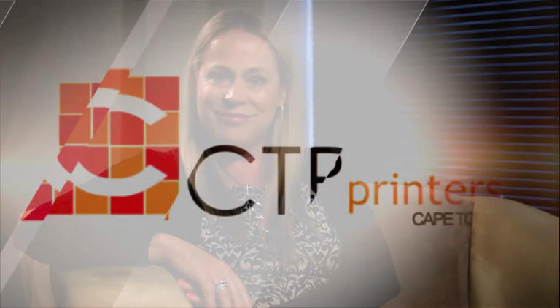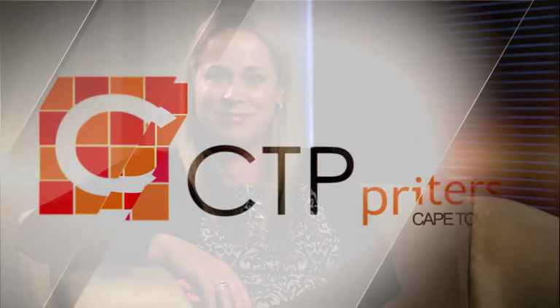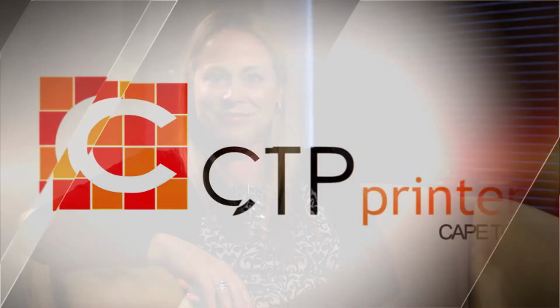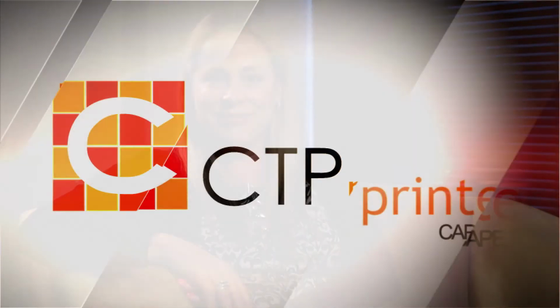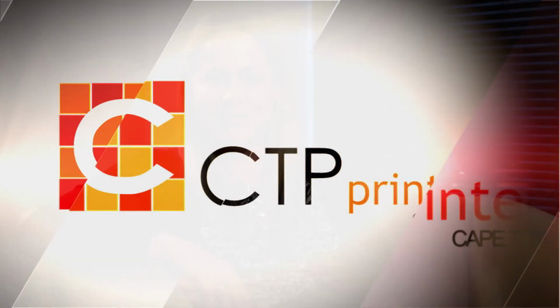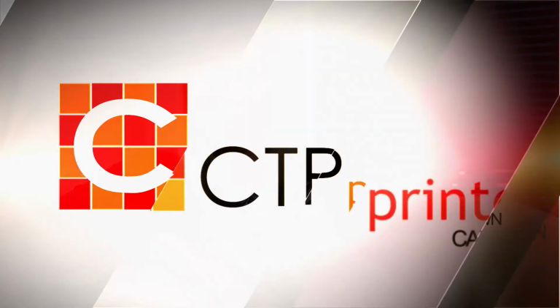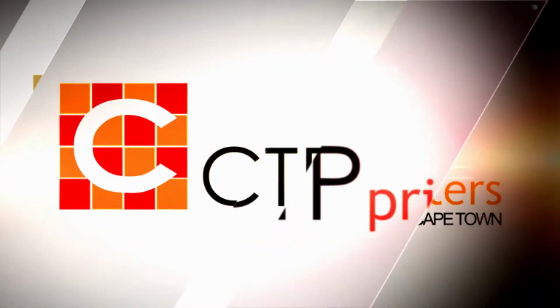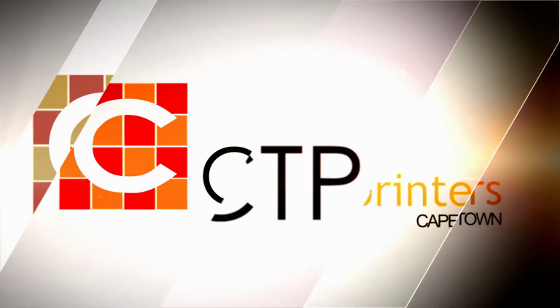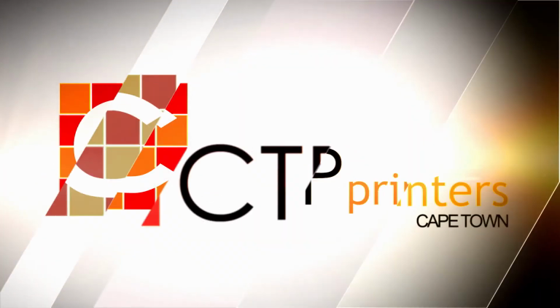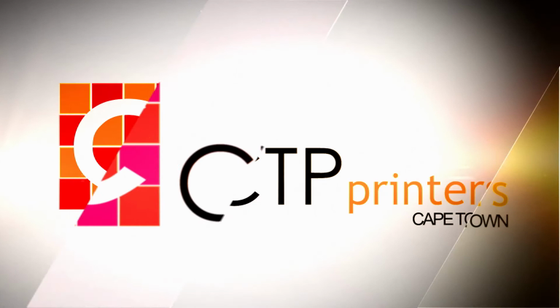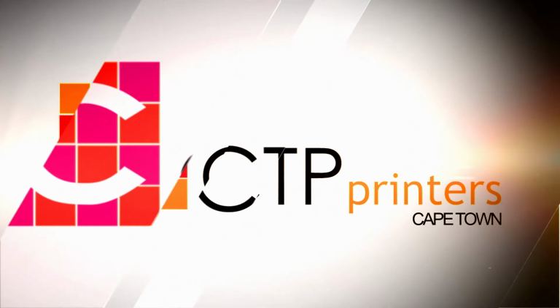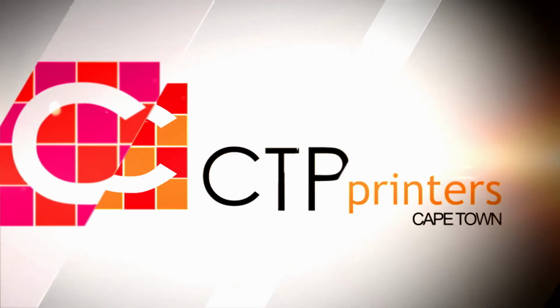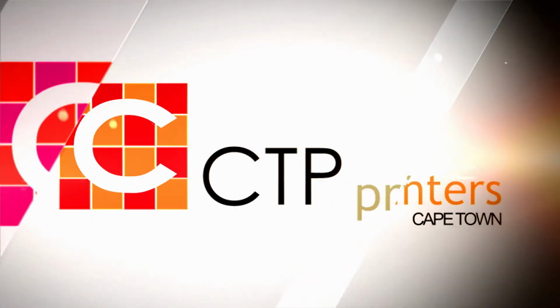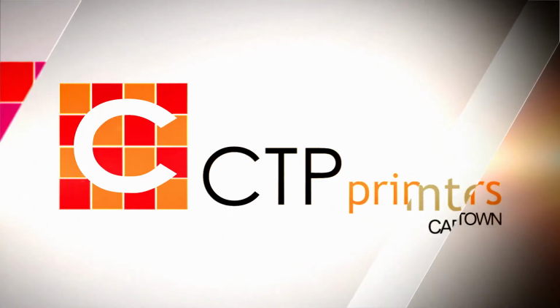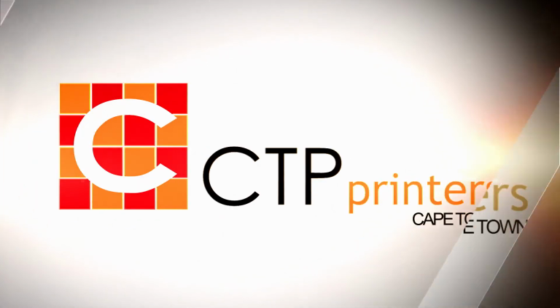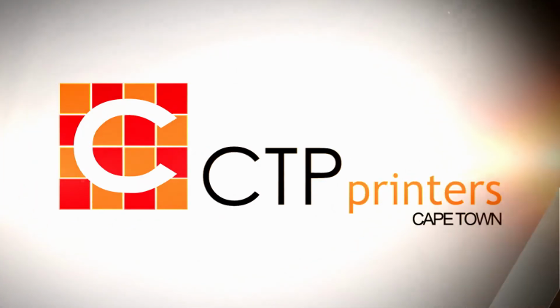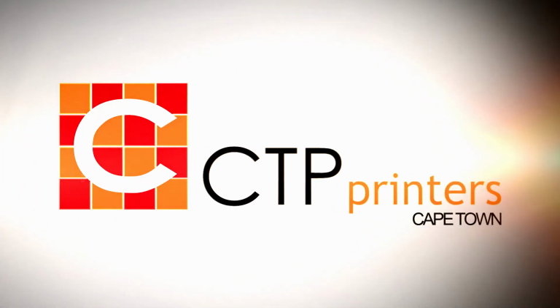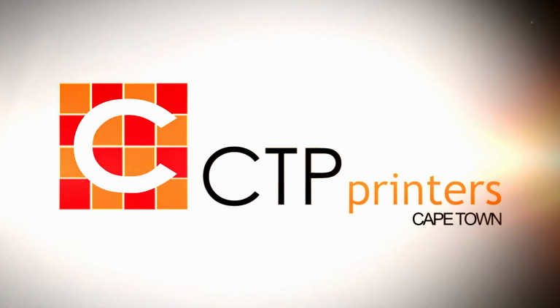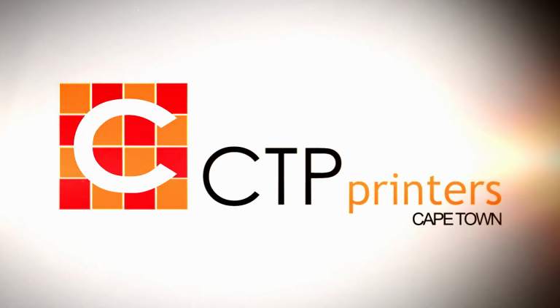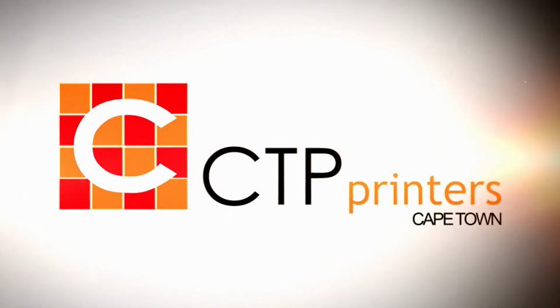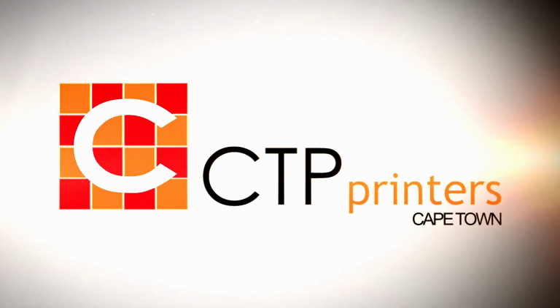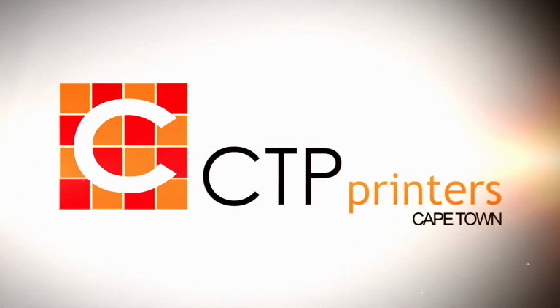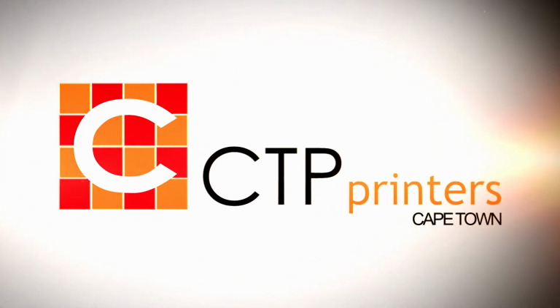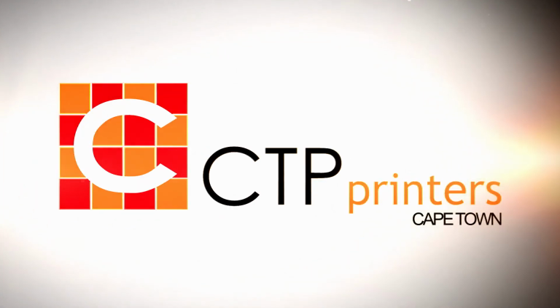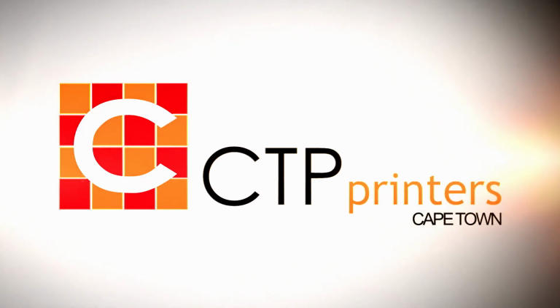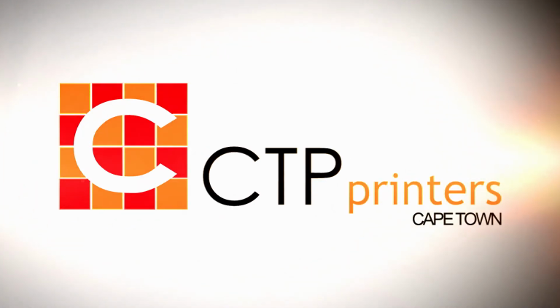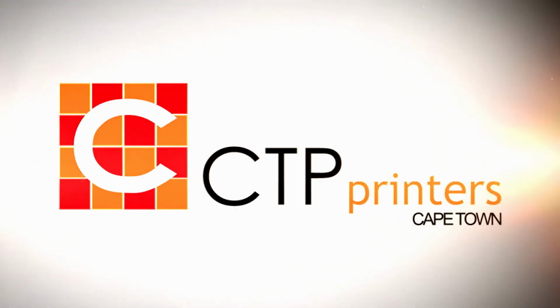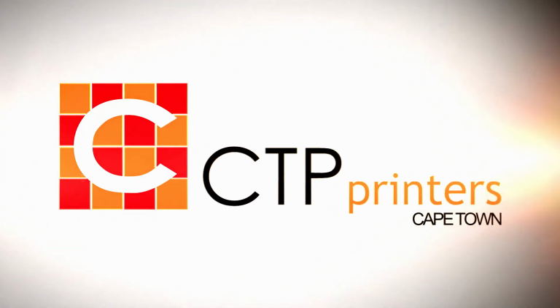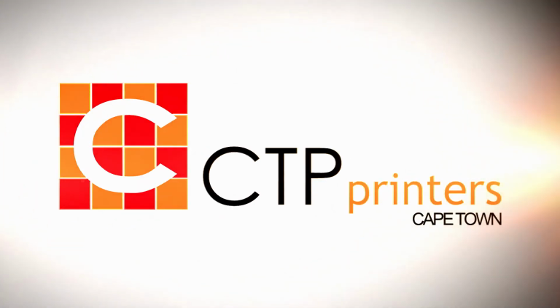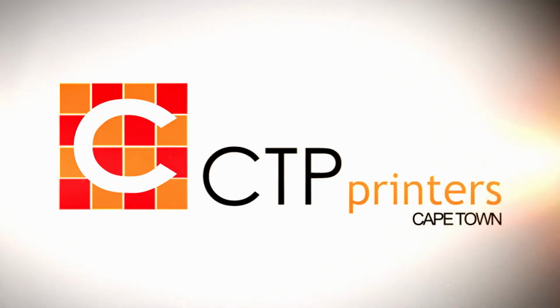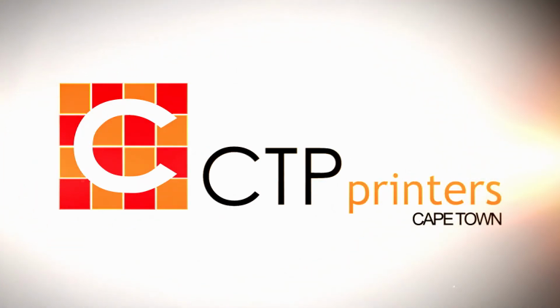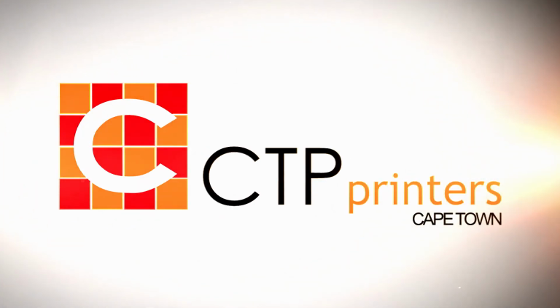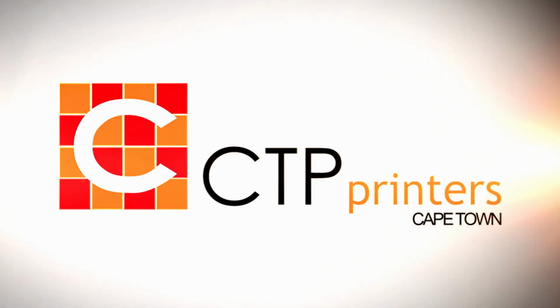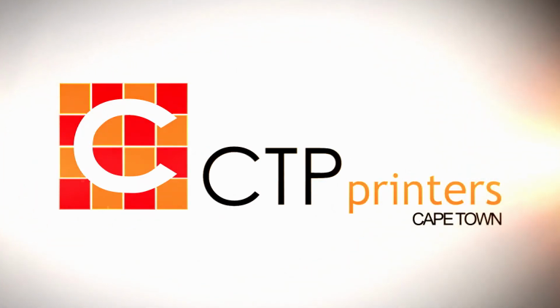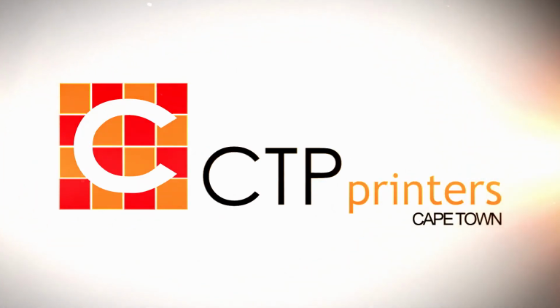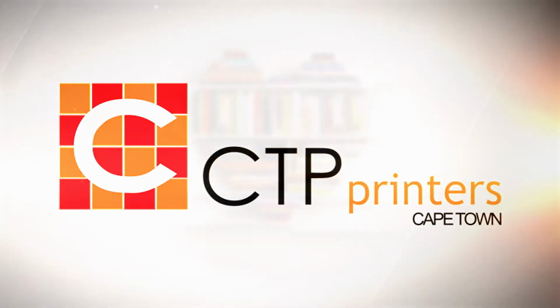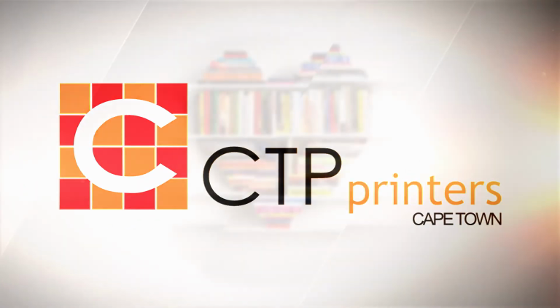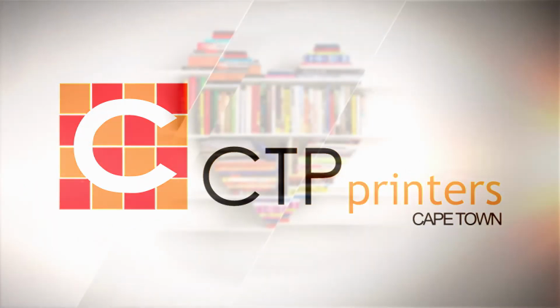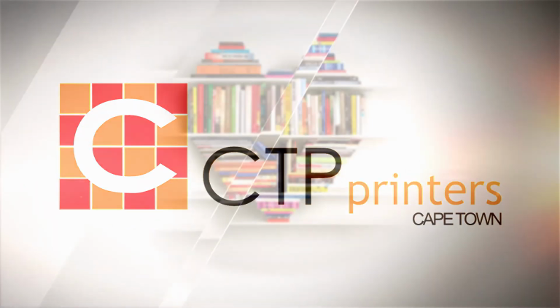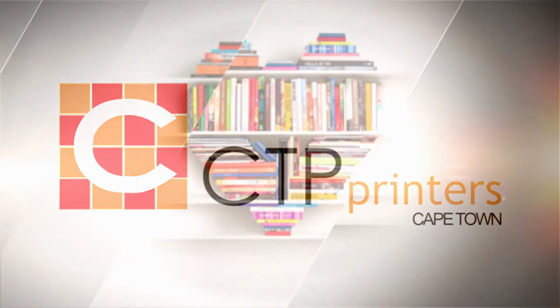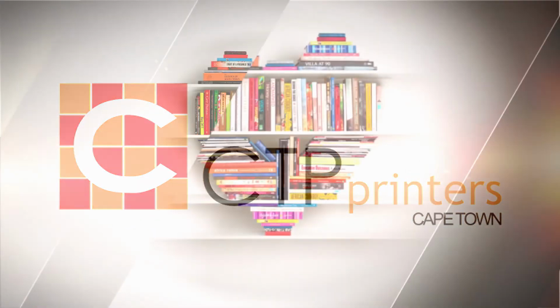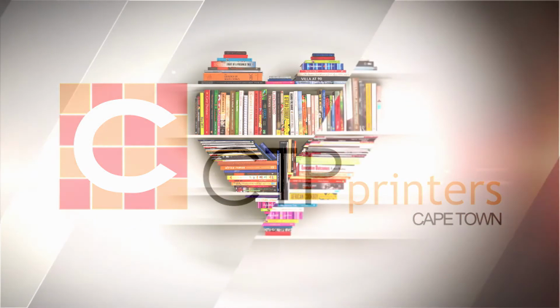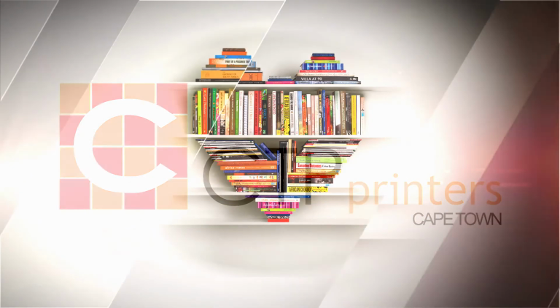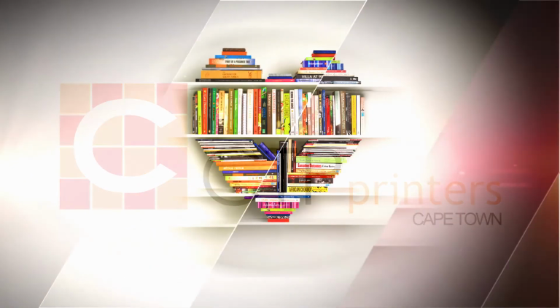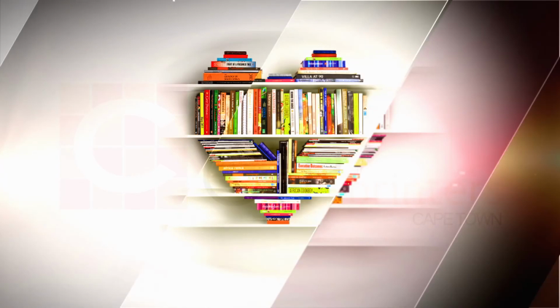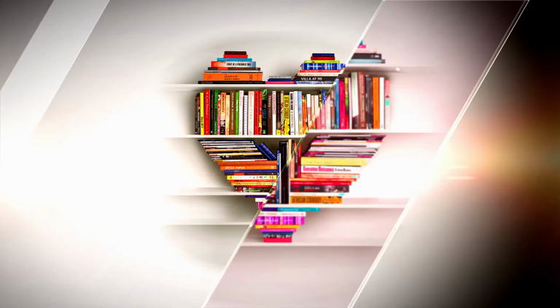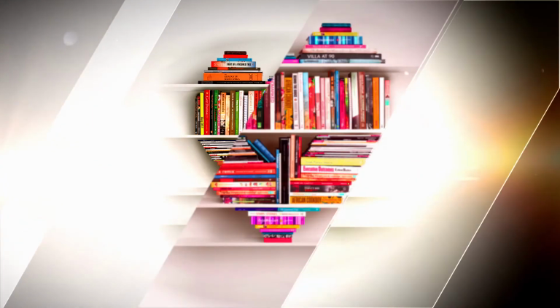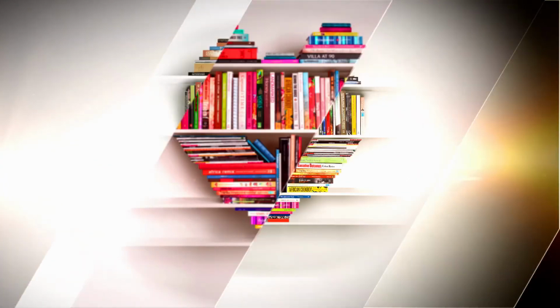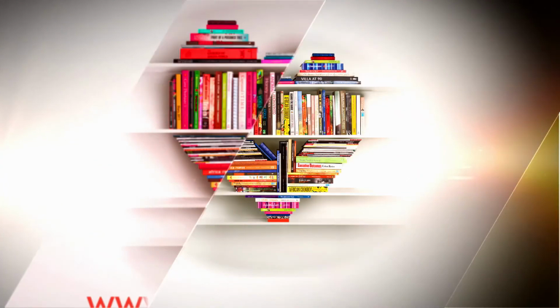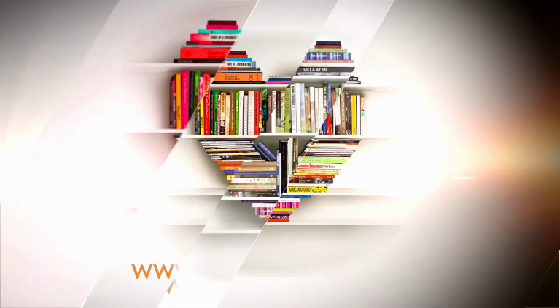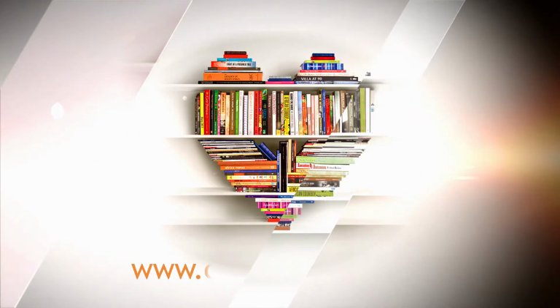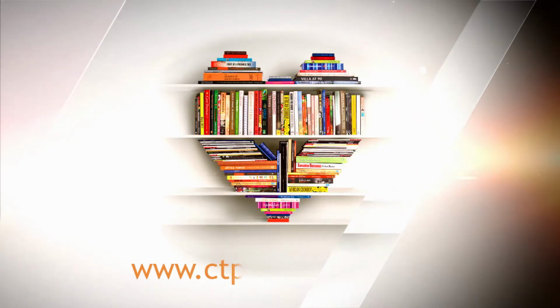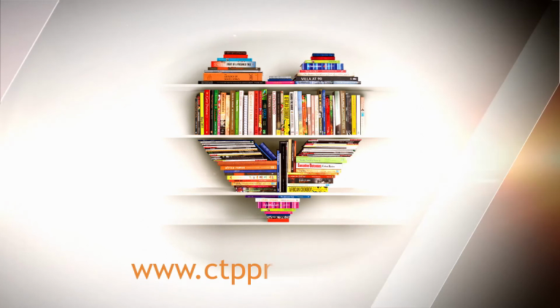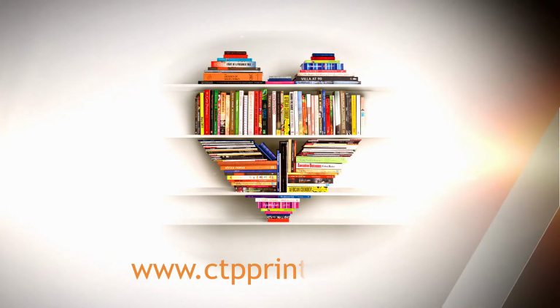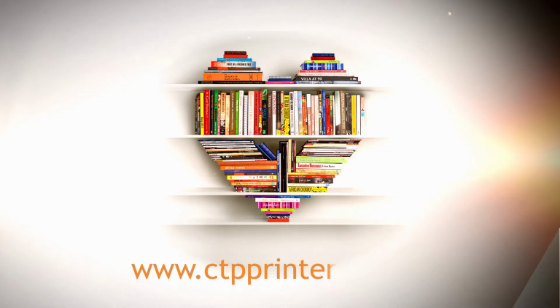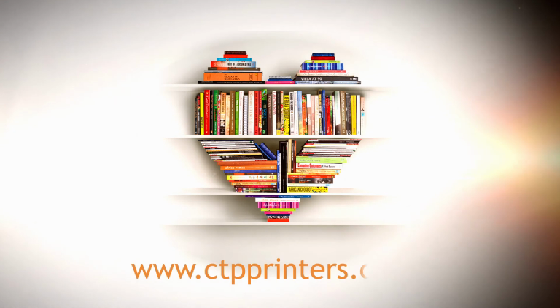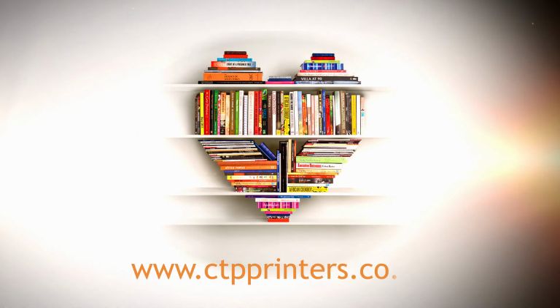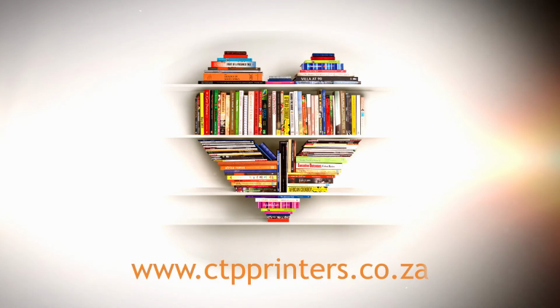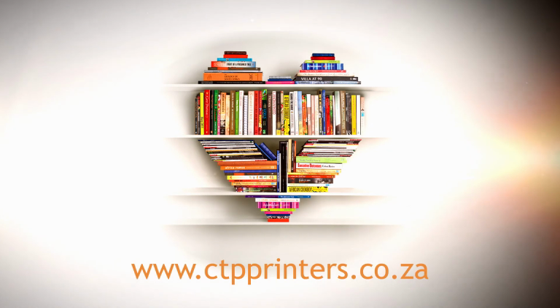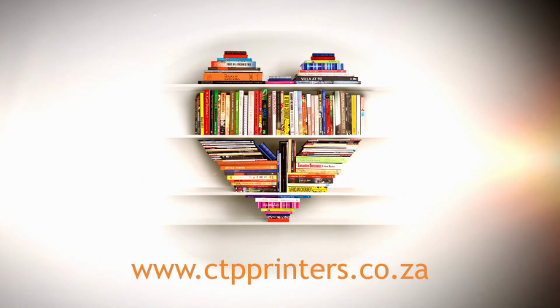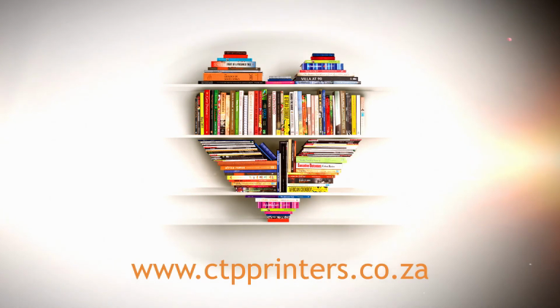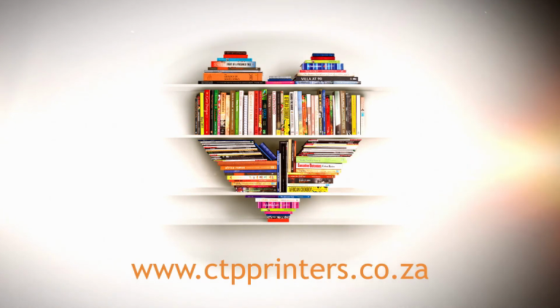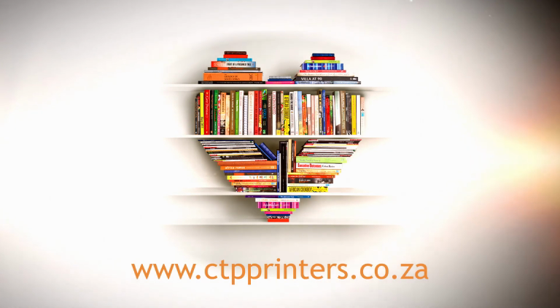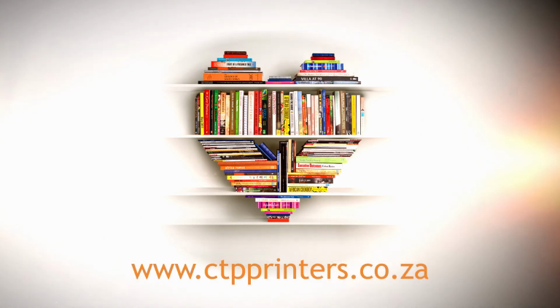We look forward to being of service, printing publications that people love to read.